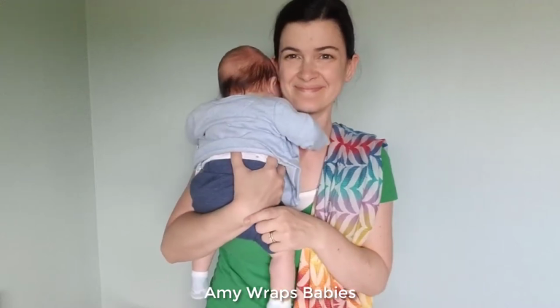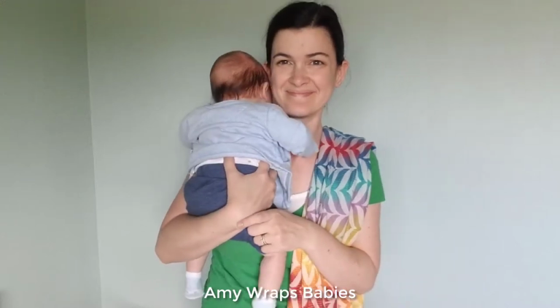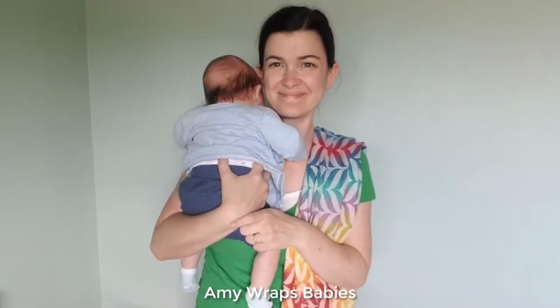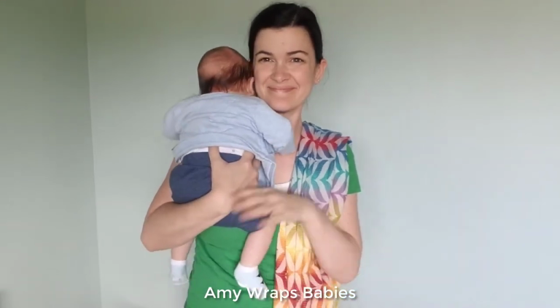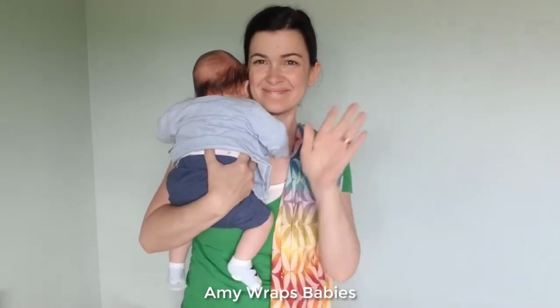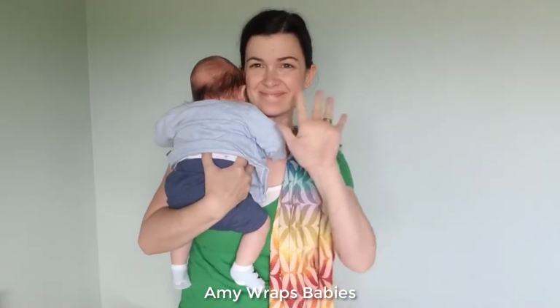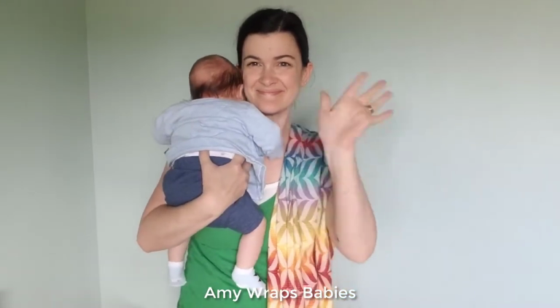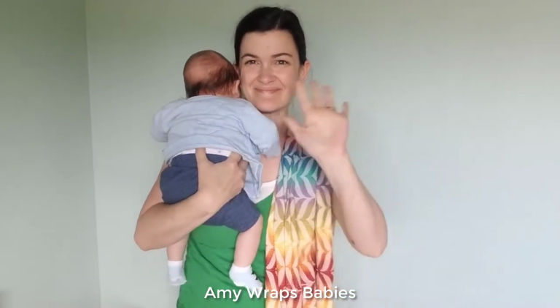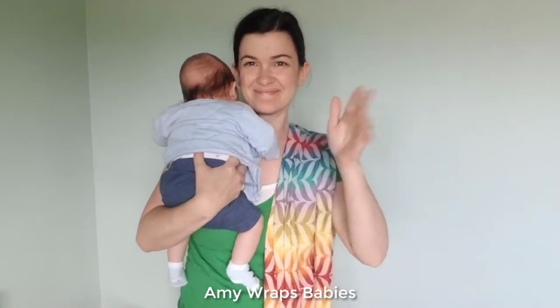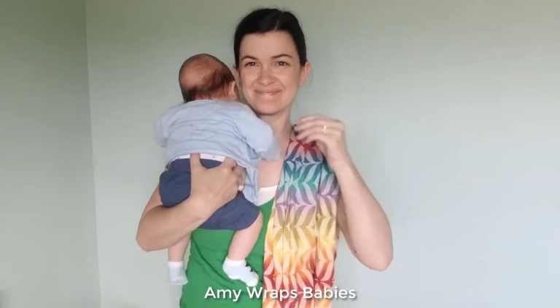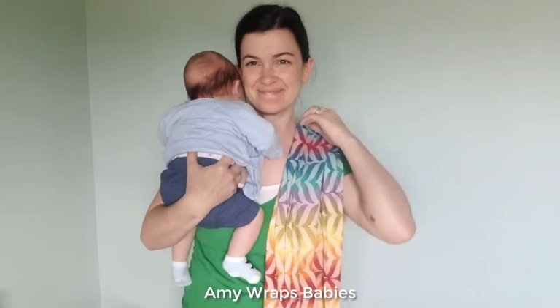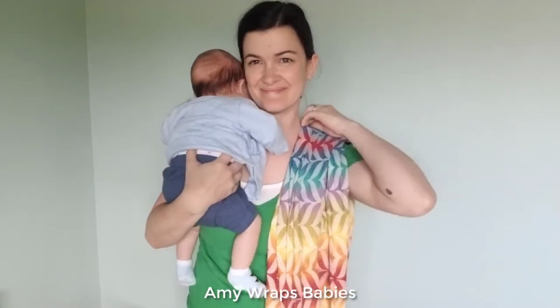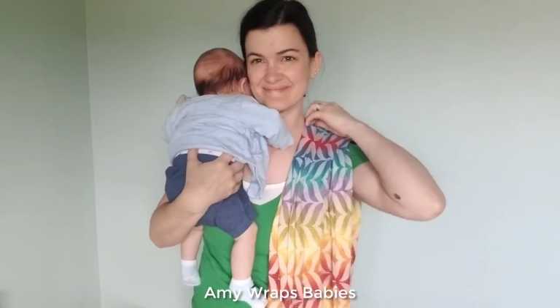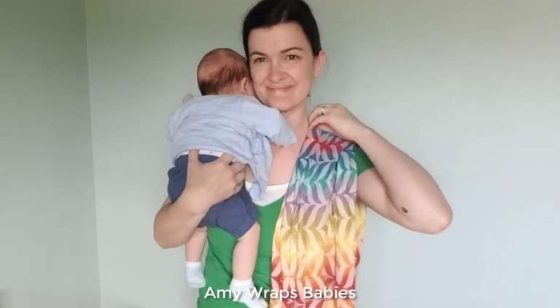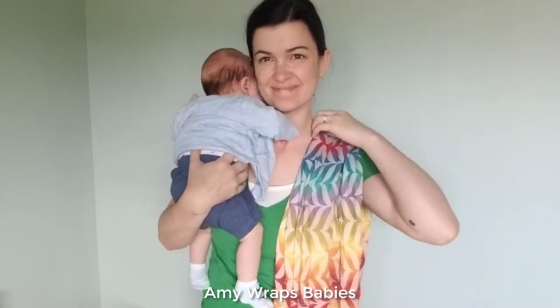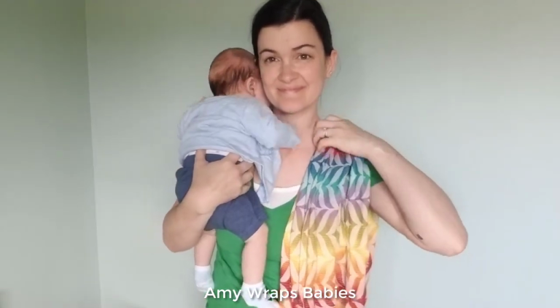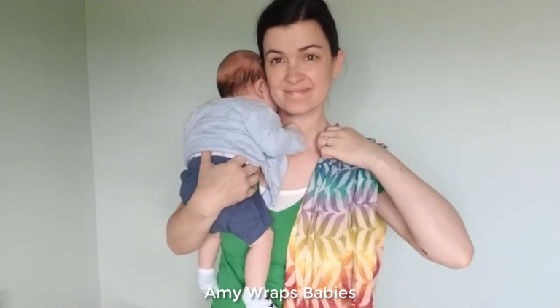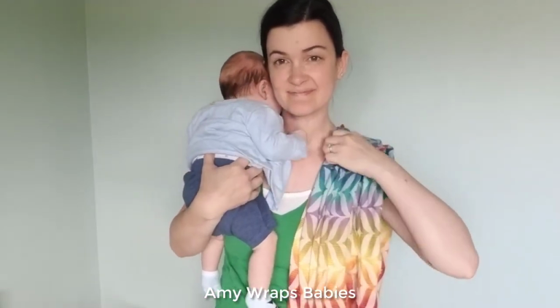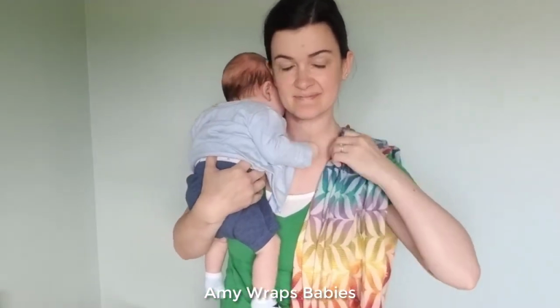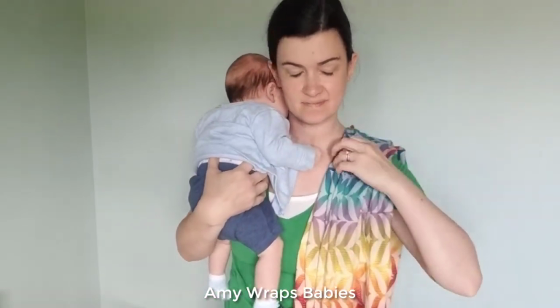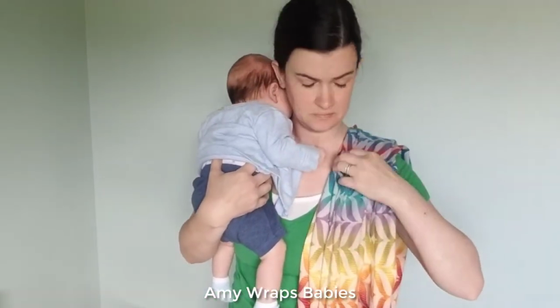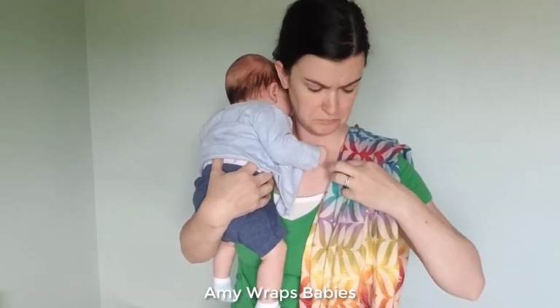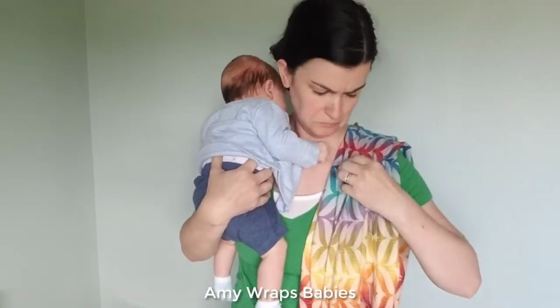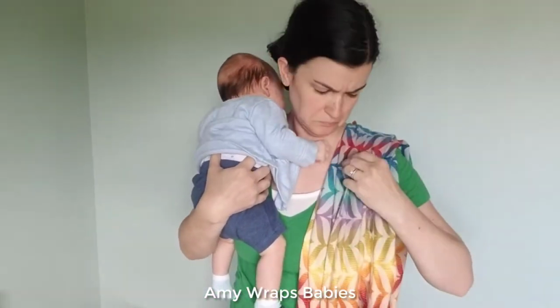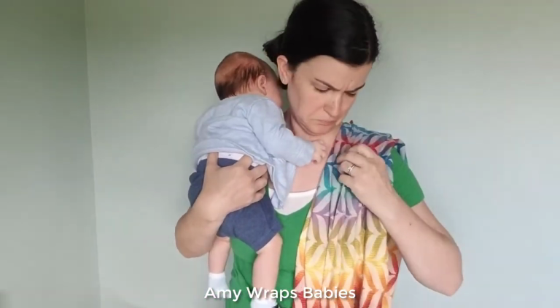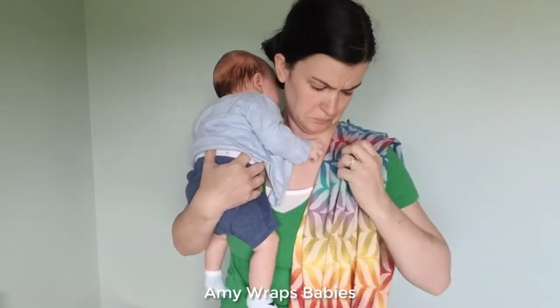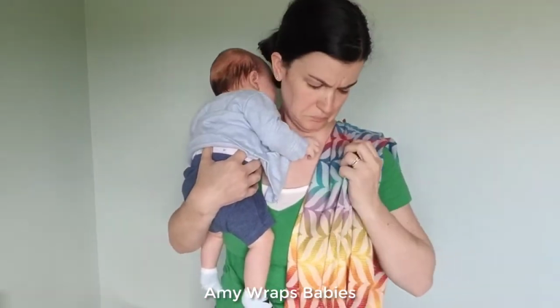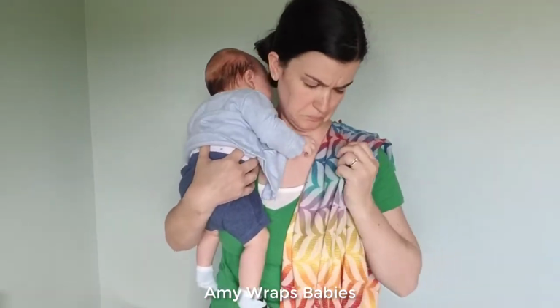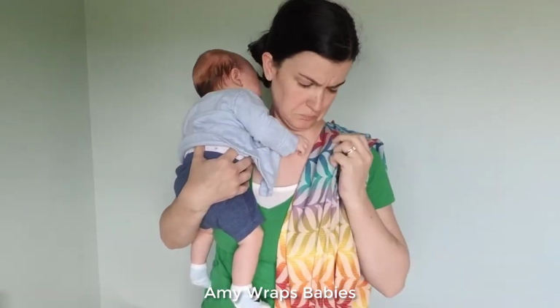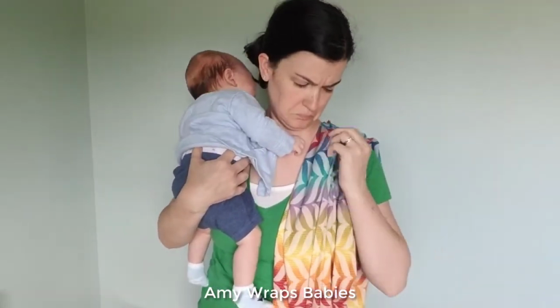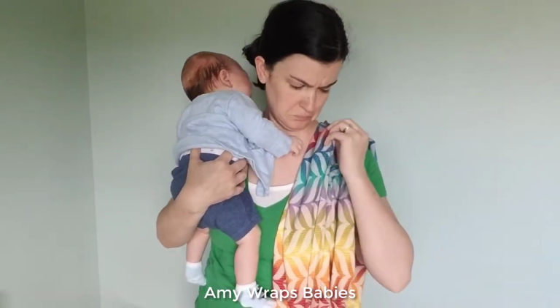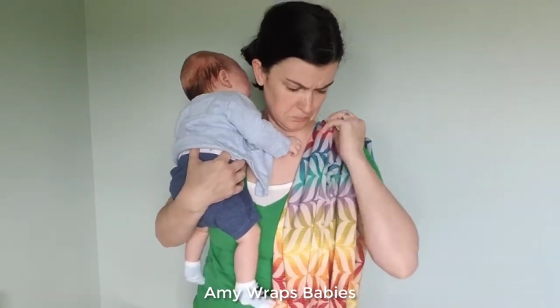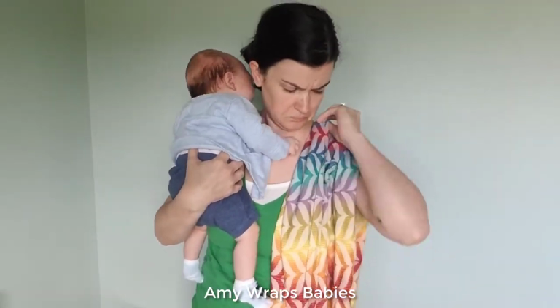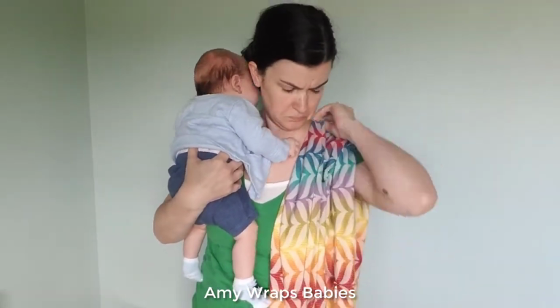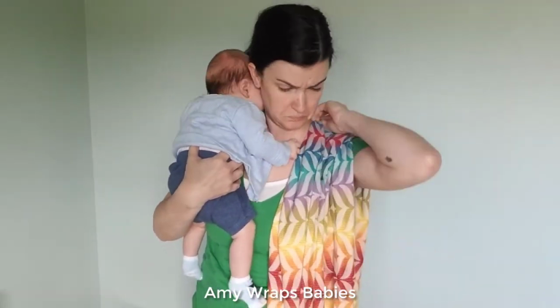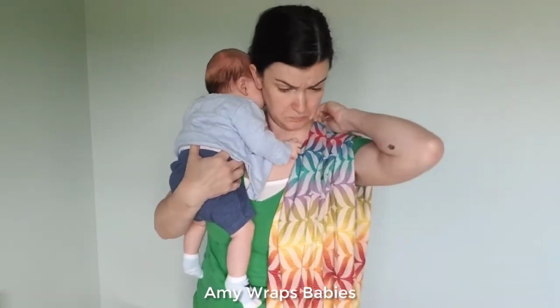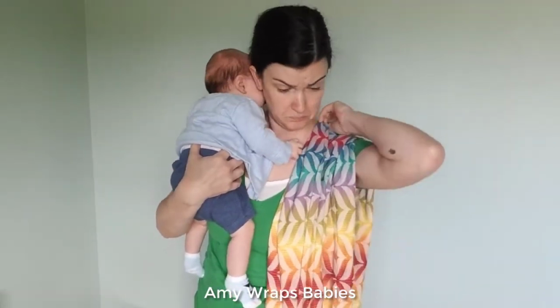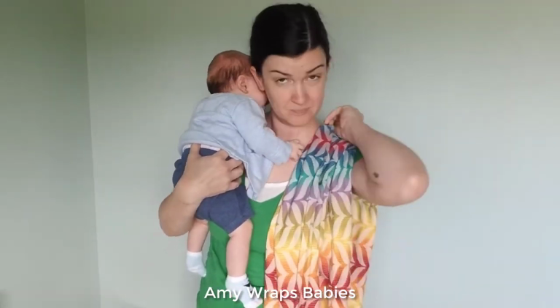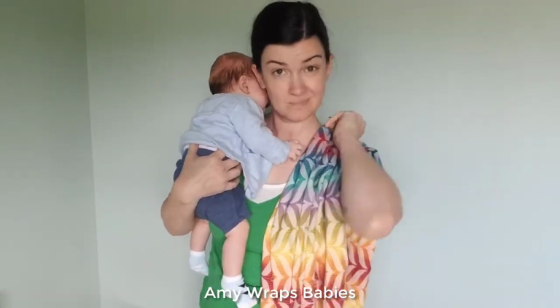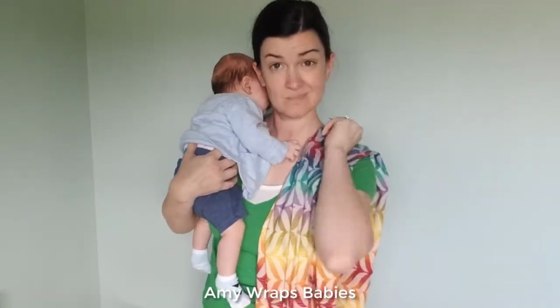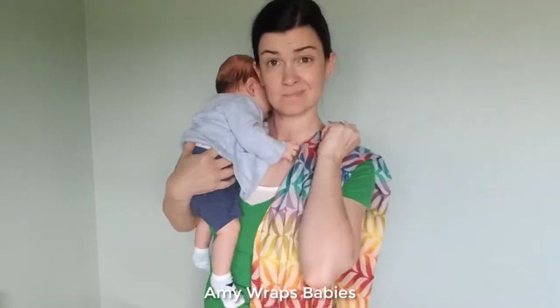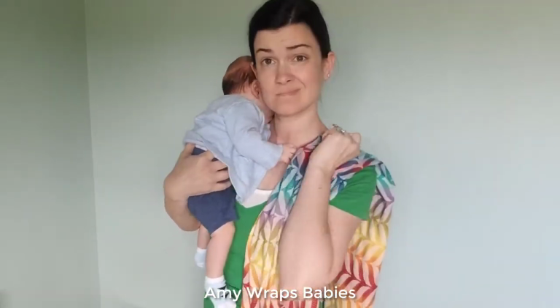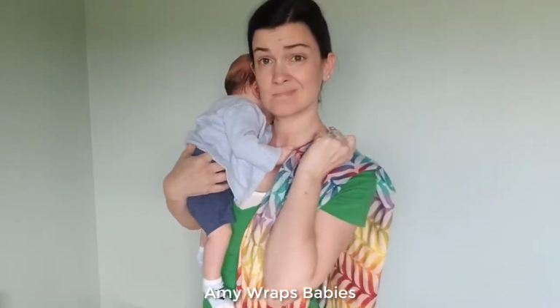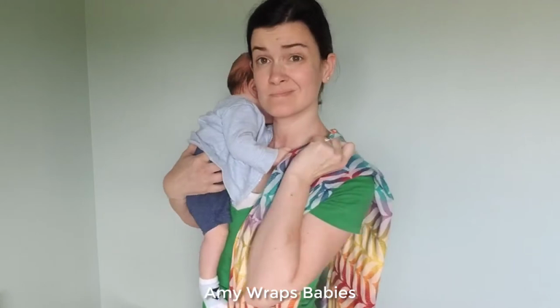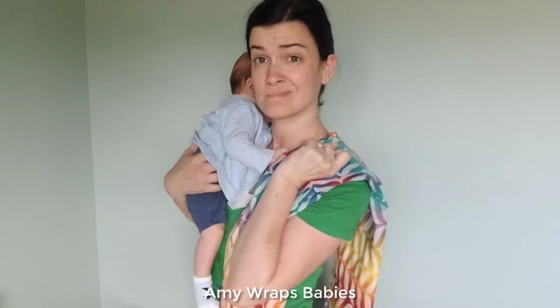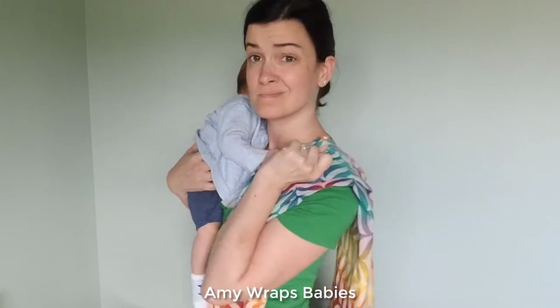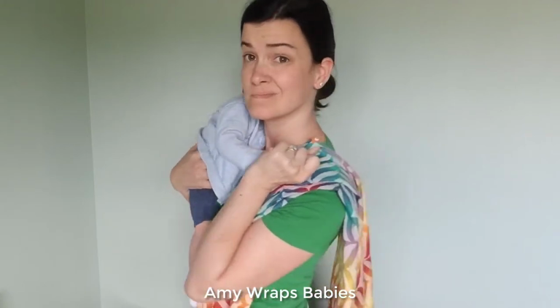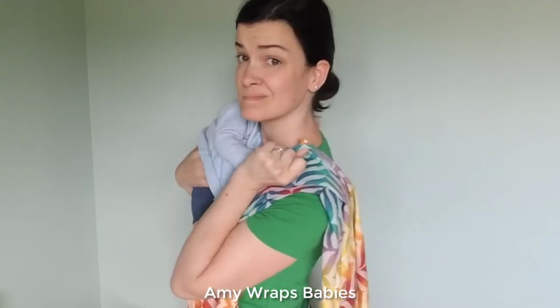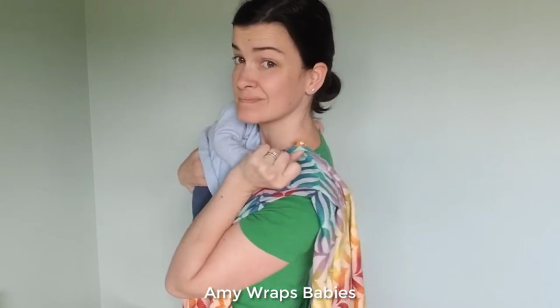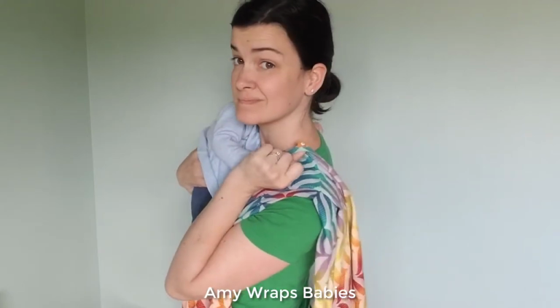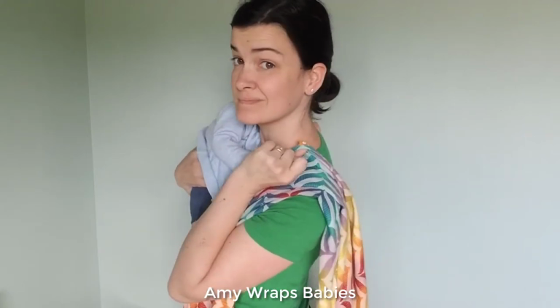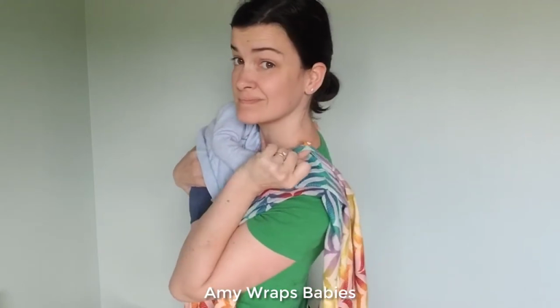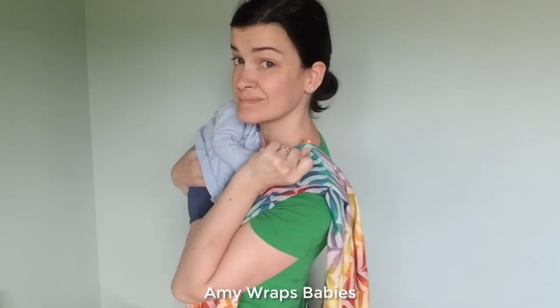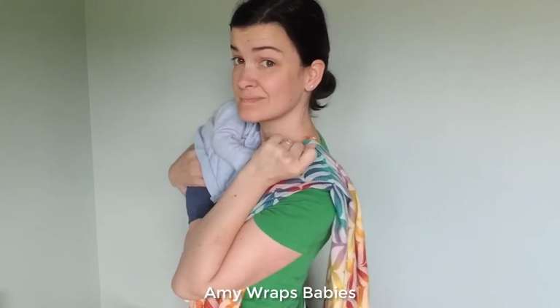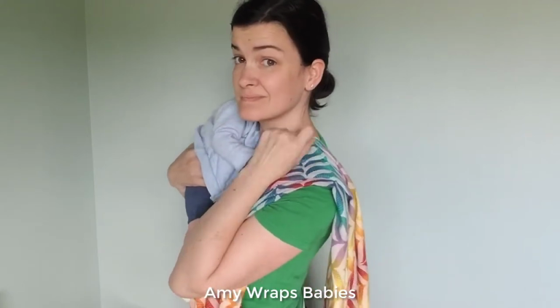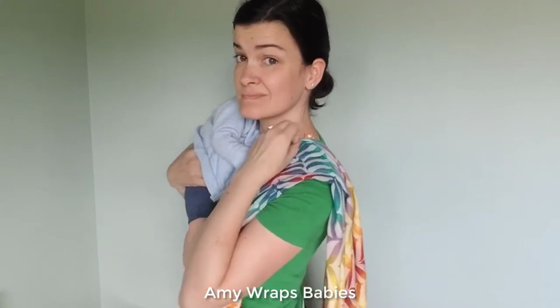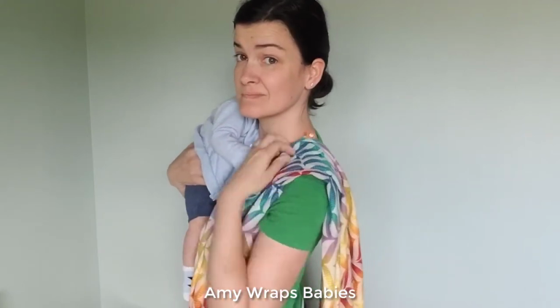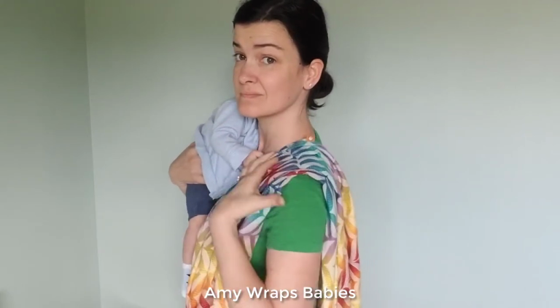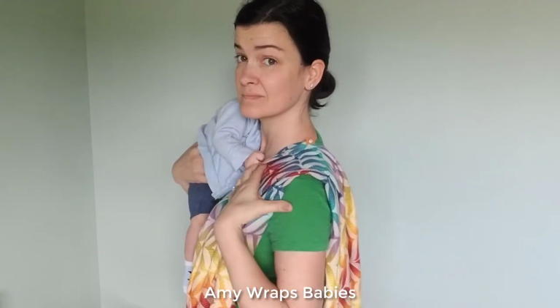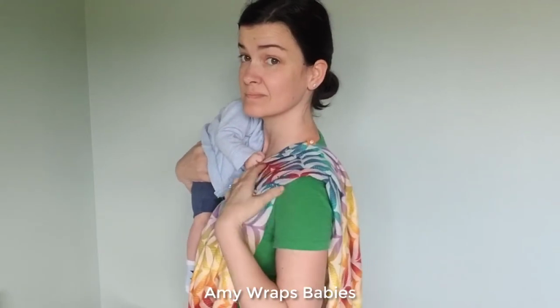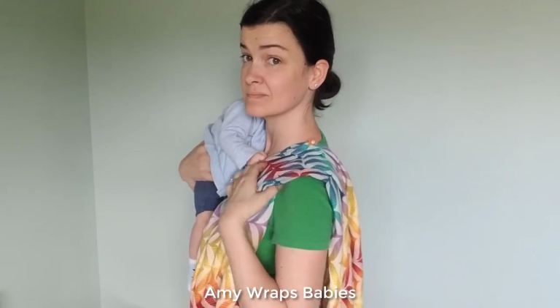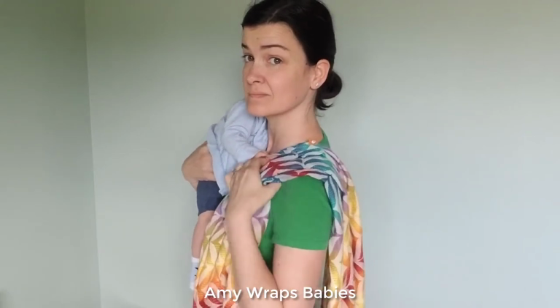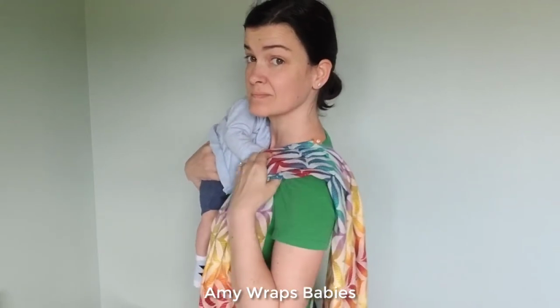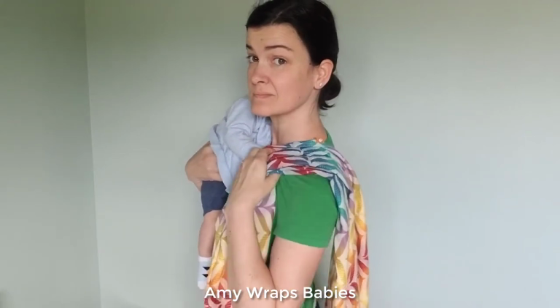Hi, I'm Amy and I wrap babies. We're wrapping a Robin's hip carry using a base minus two size wrap.